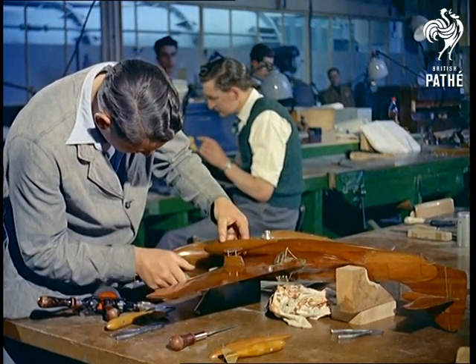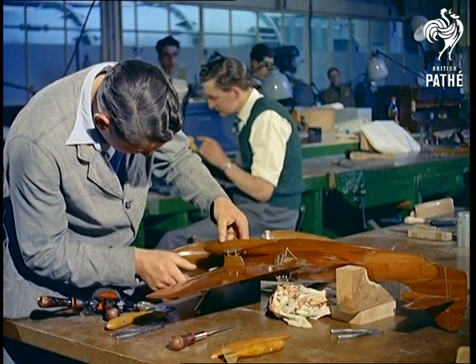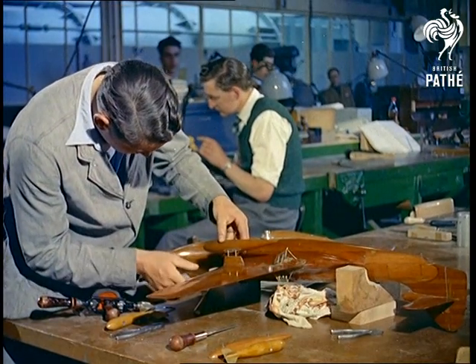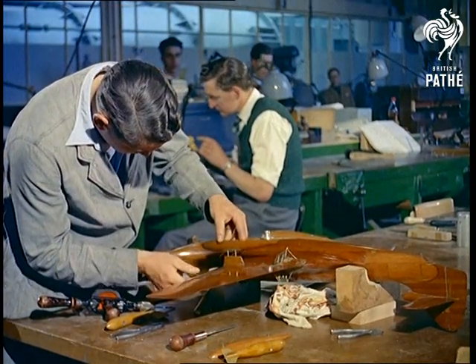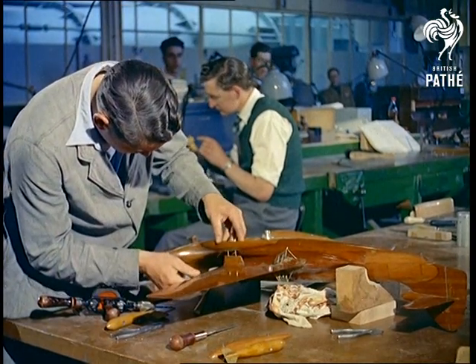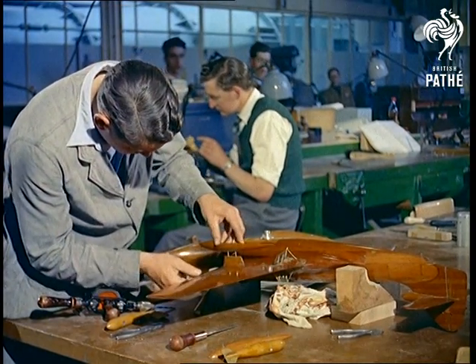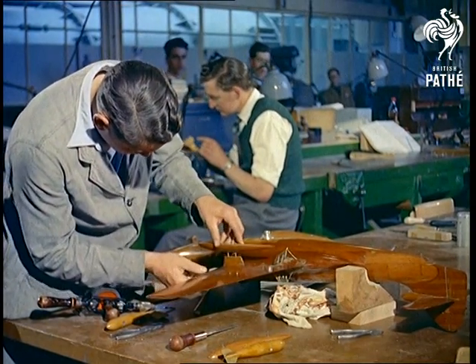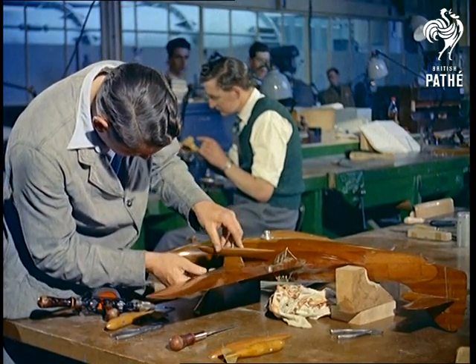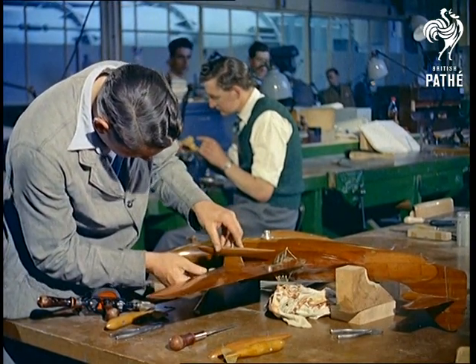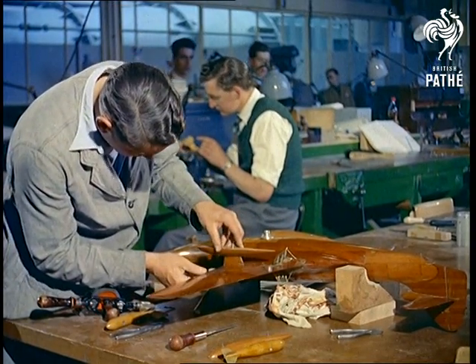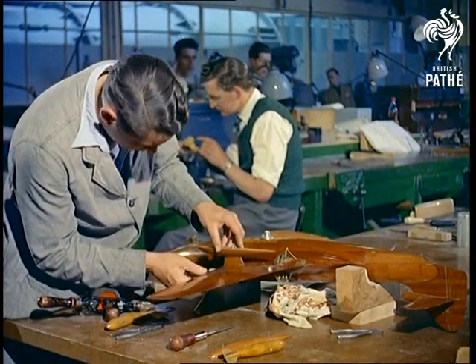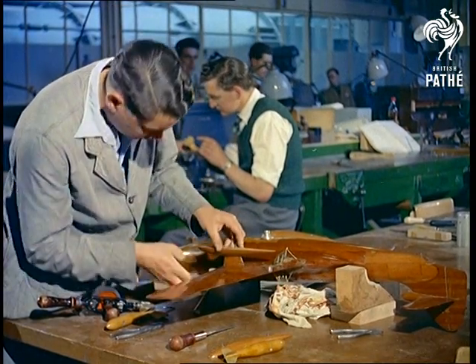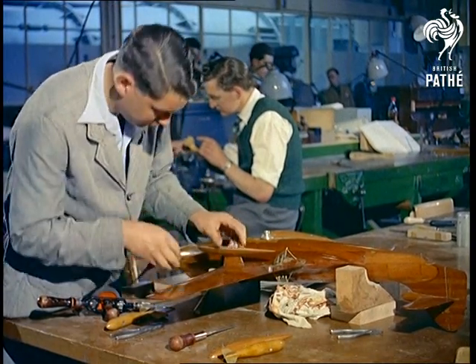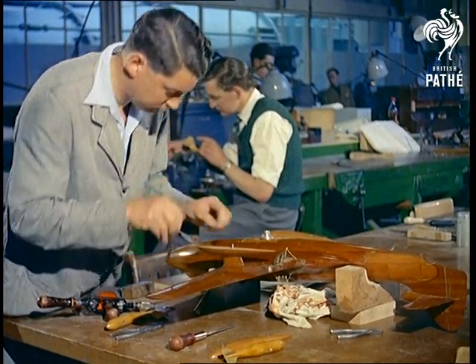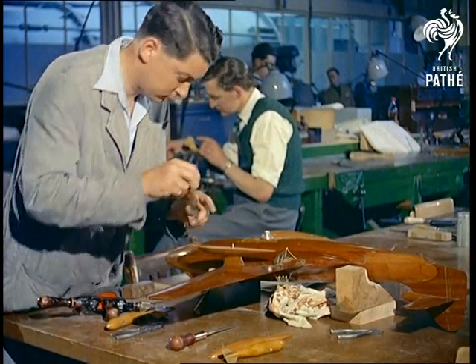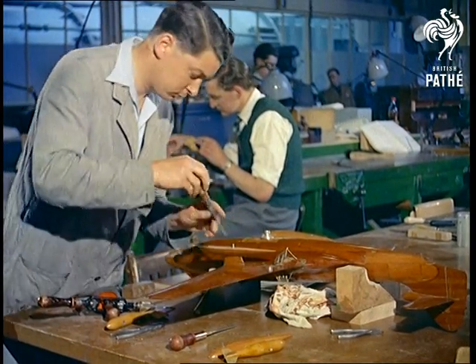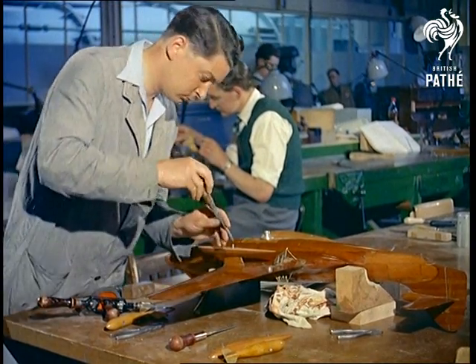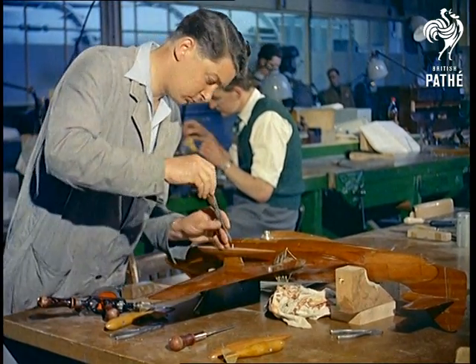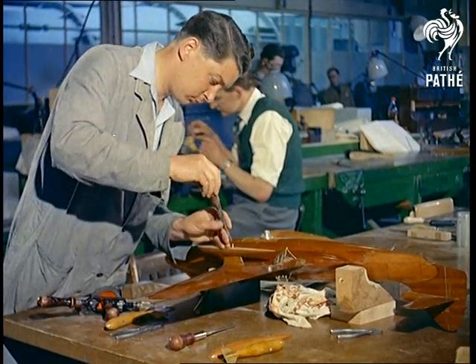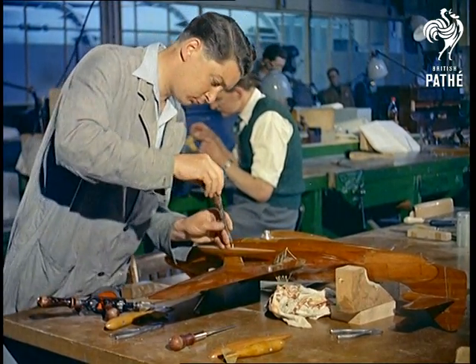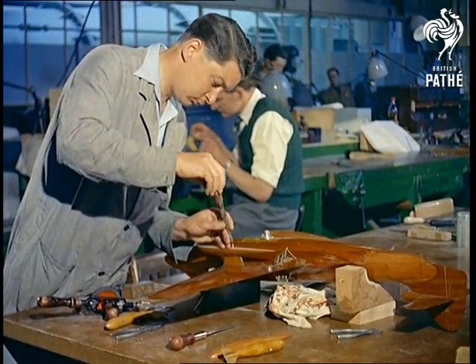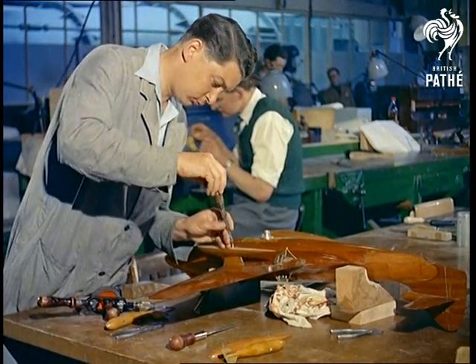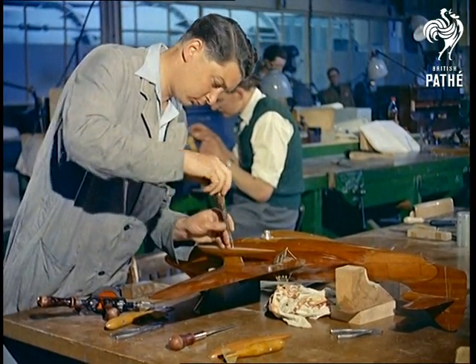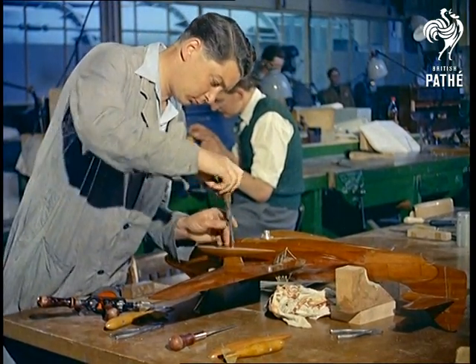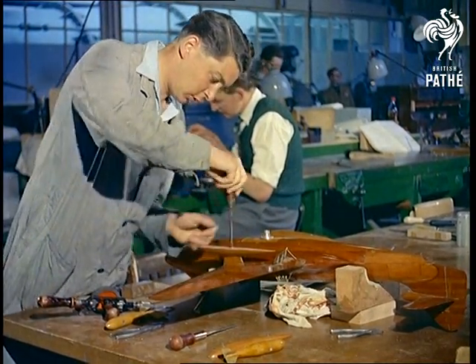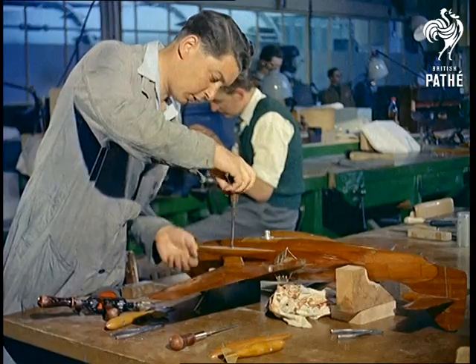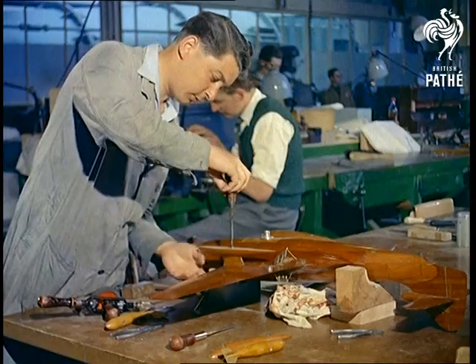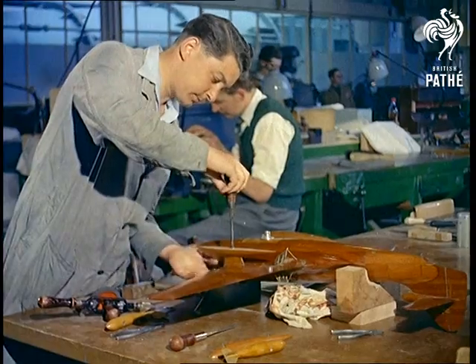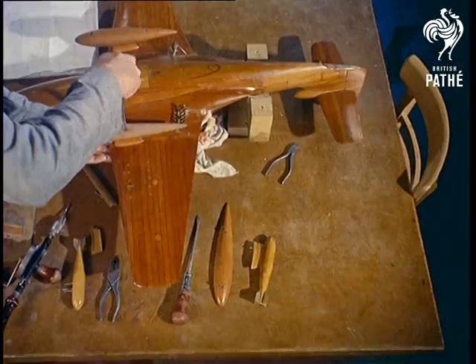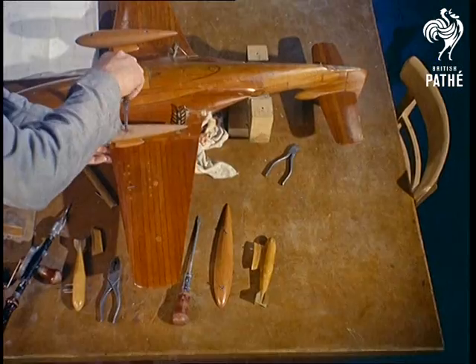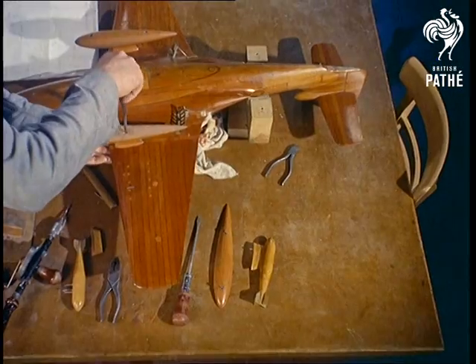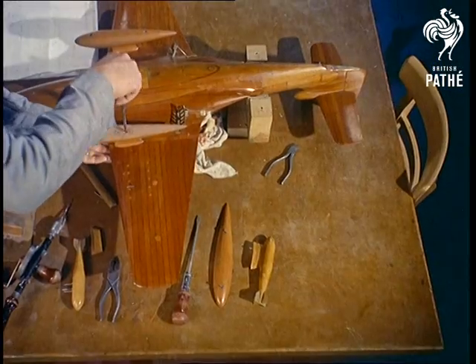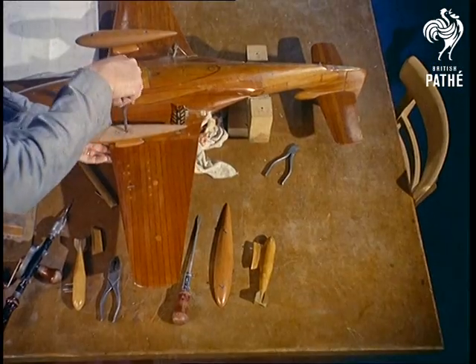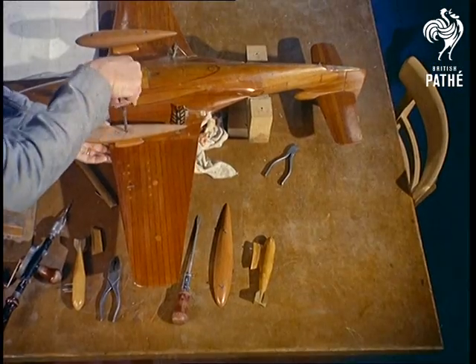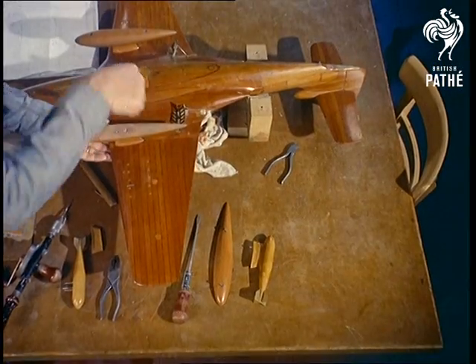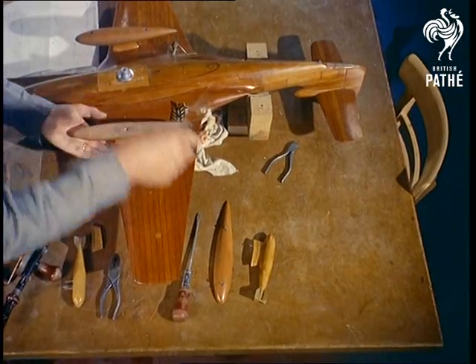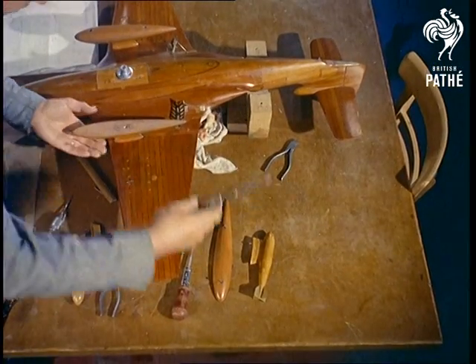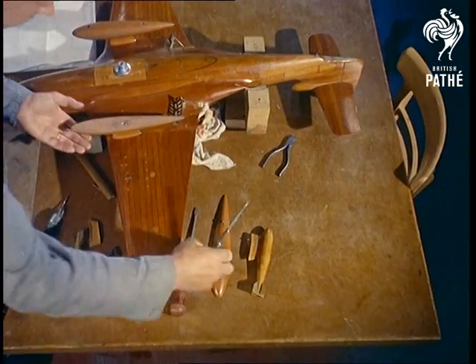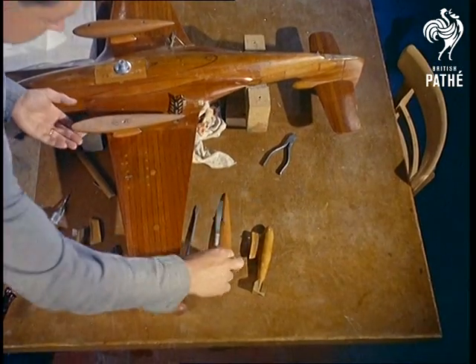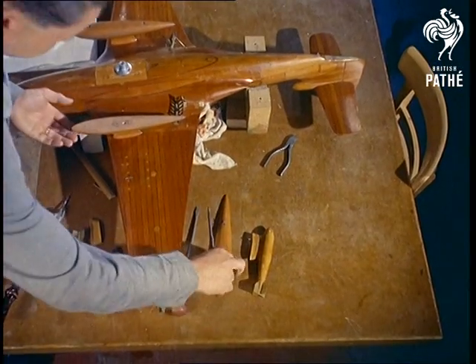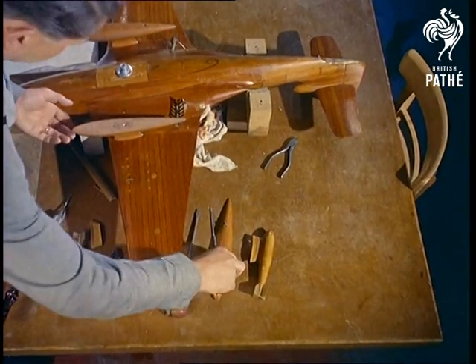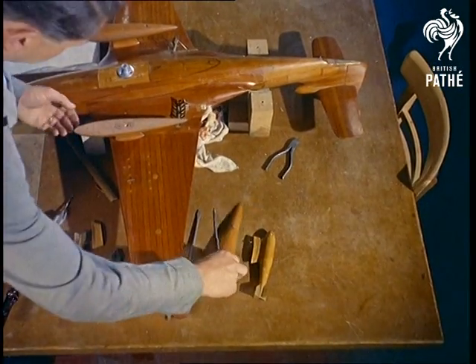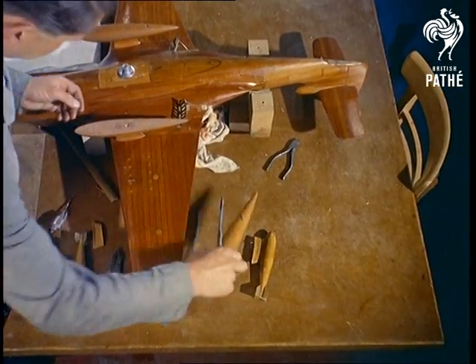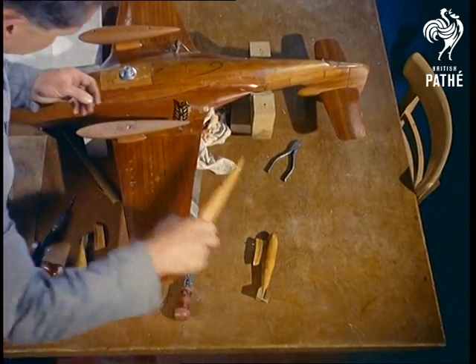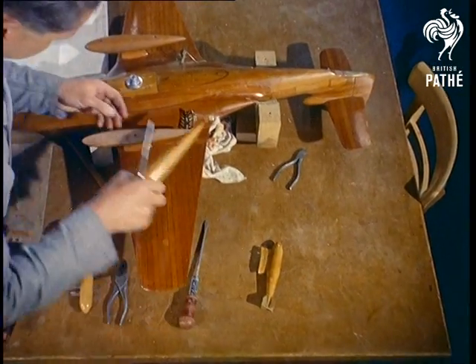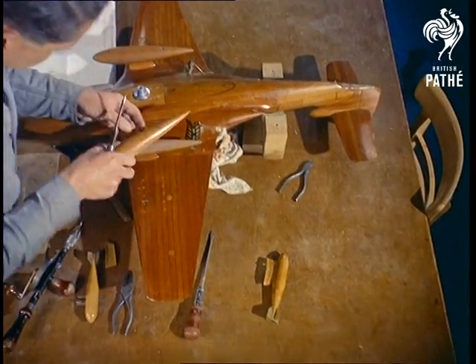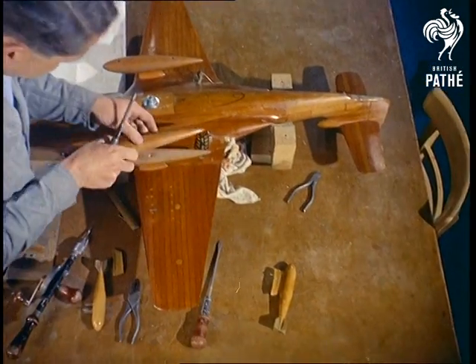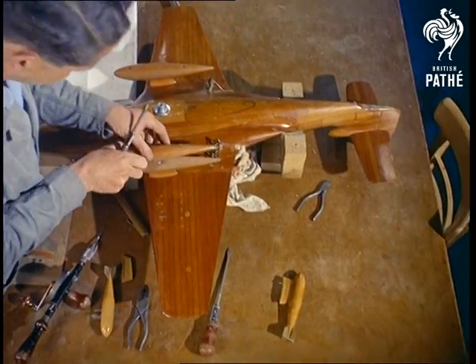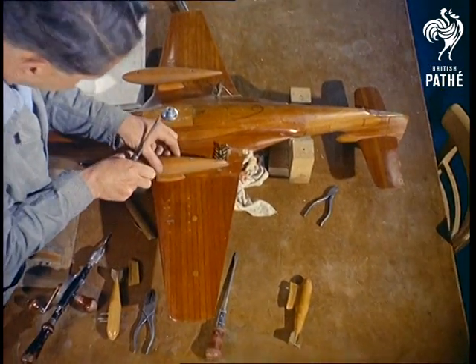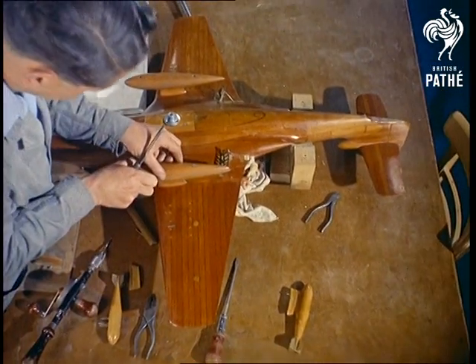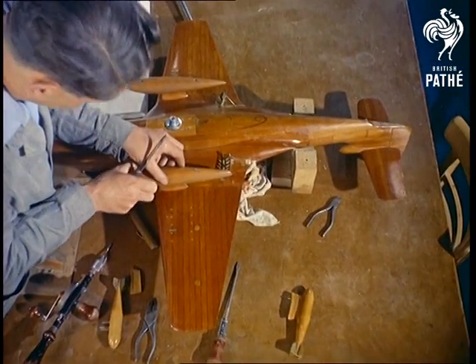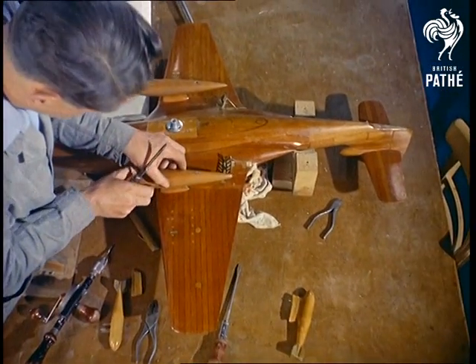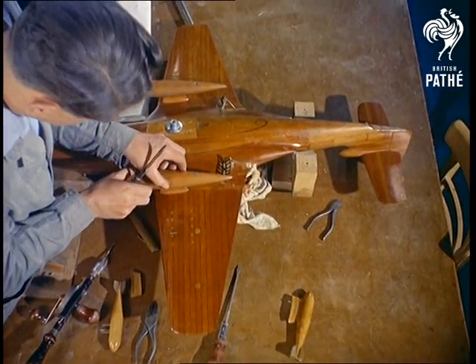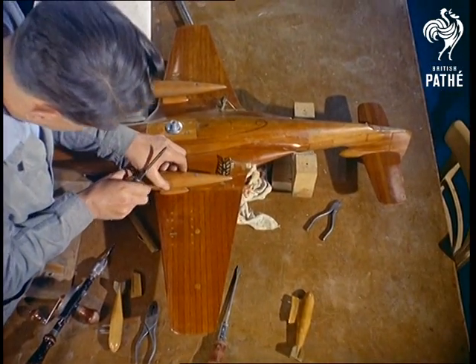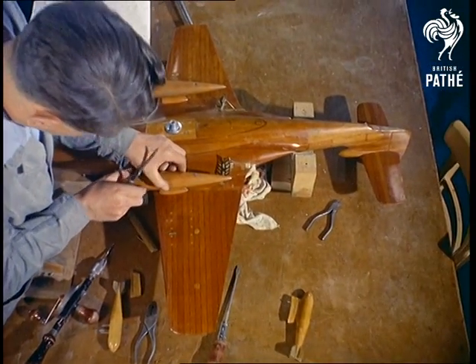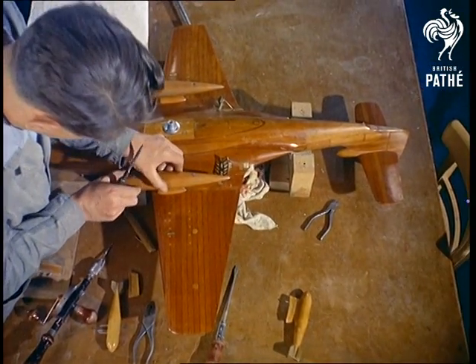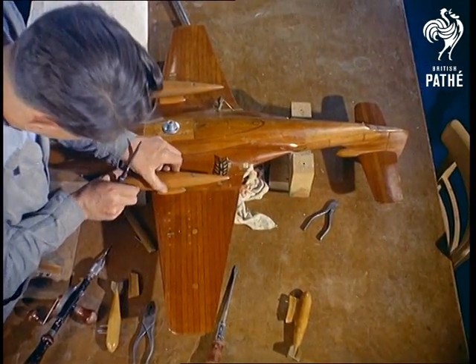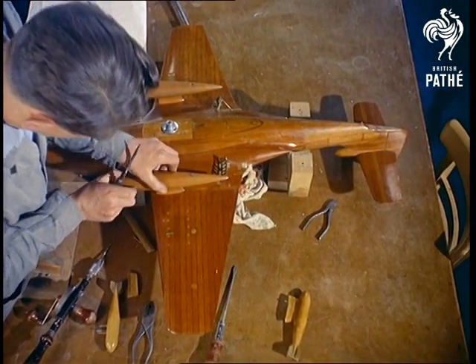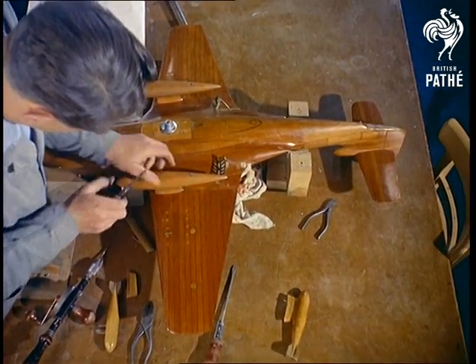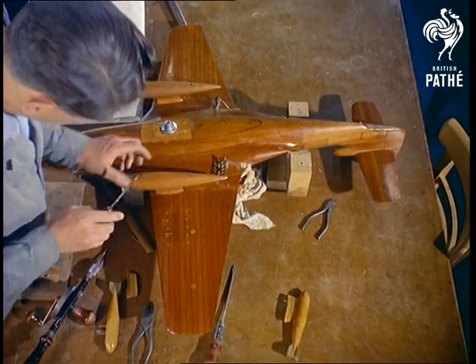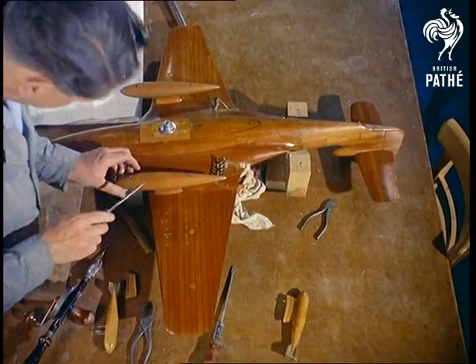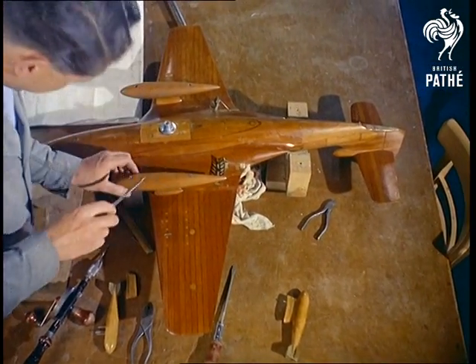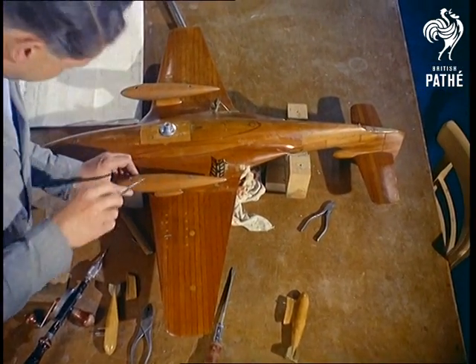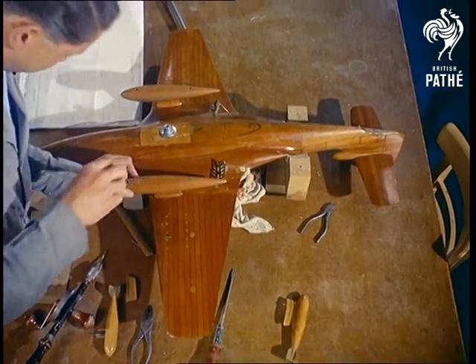At the Armstrong Whitworth Works near Coventry, brilliantly constructed models are being made alongside the real production lines, especially for these experiments.